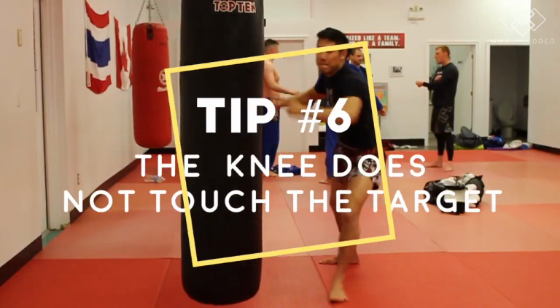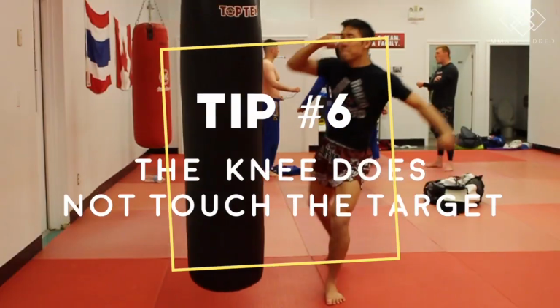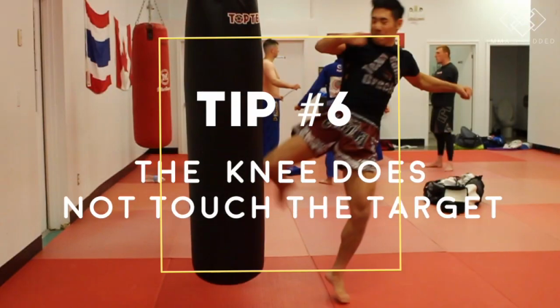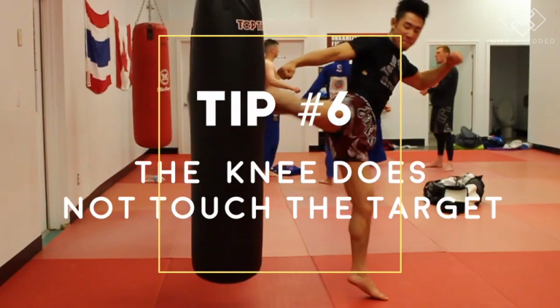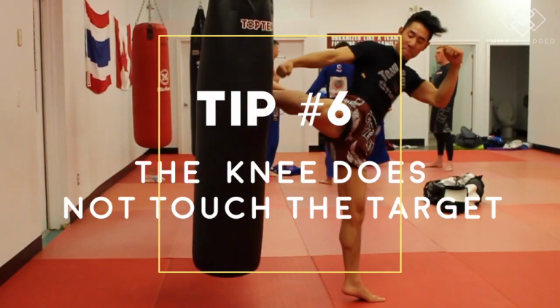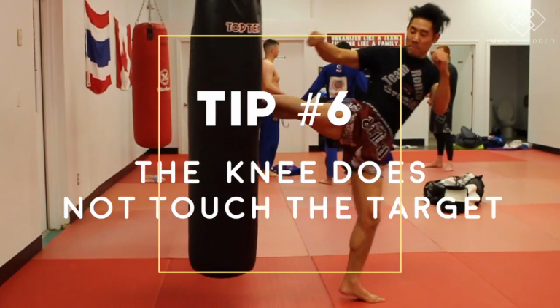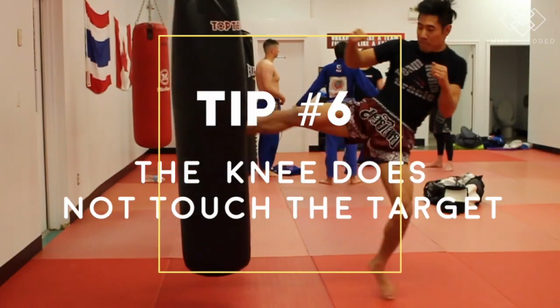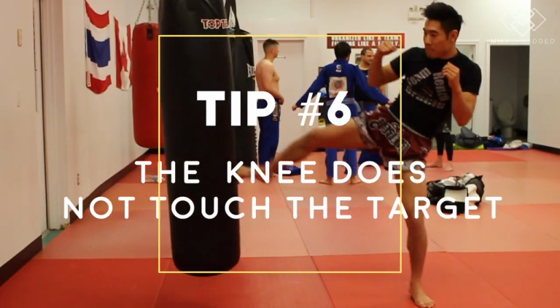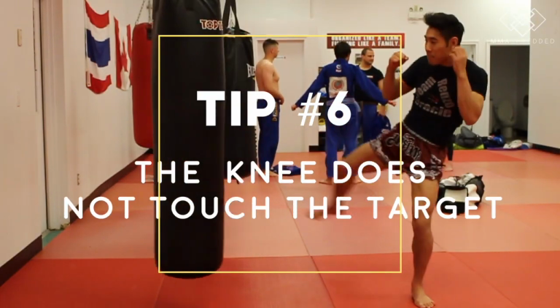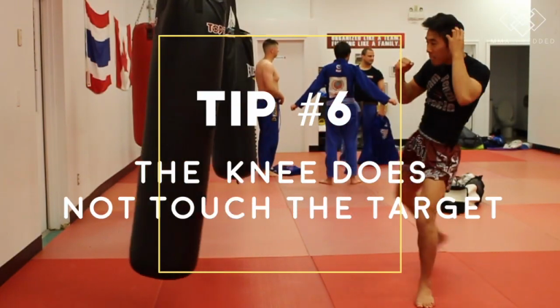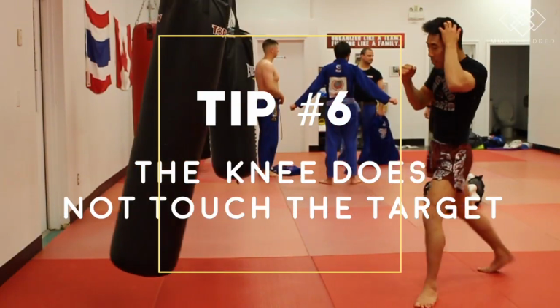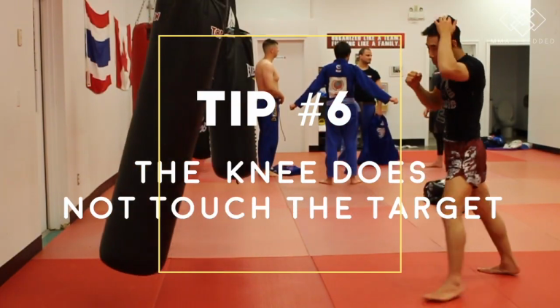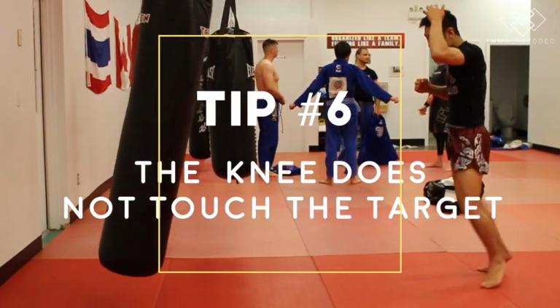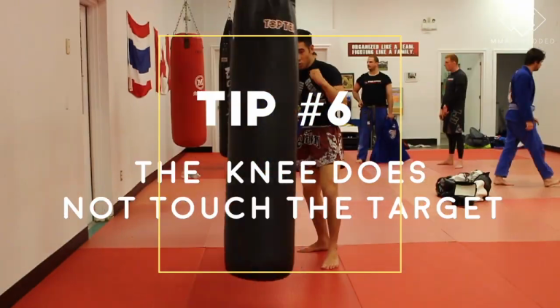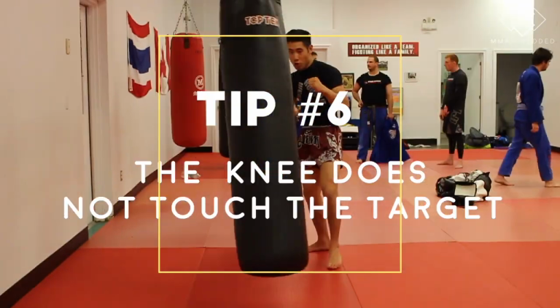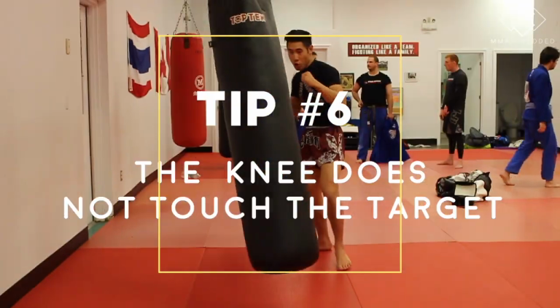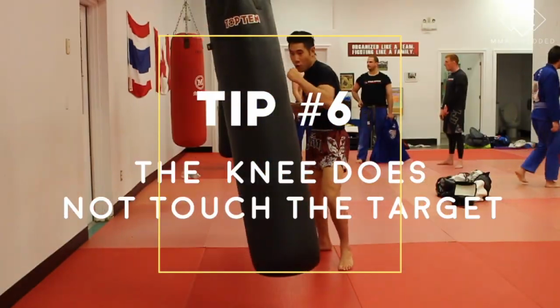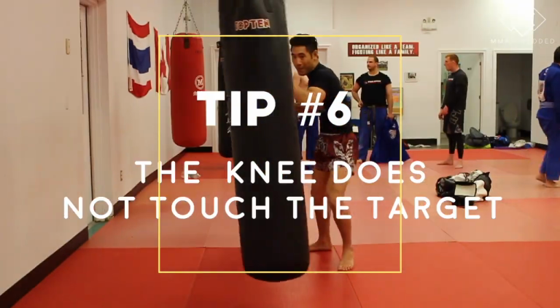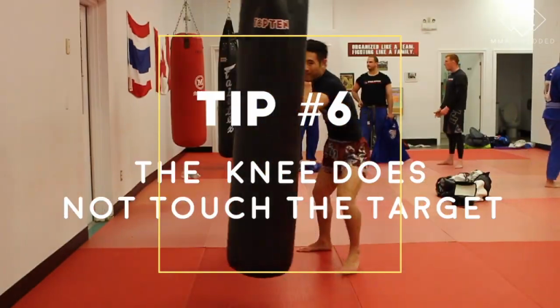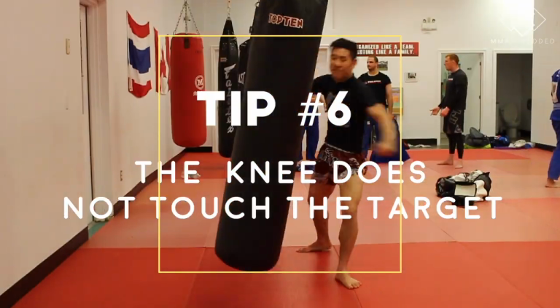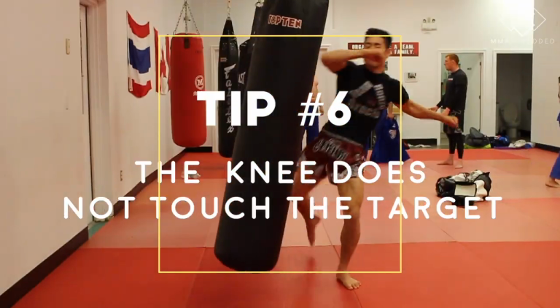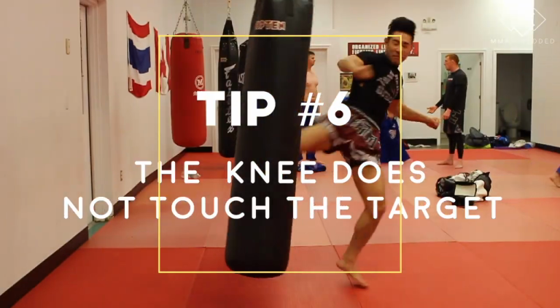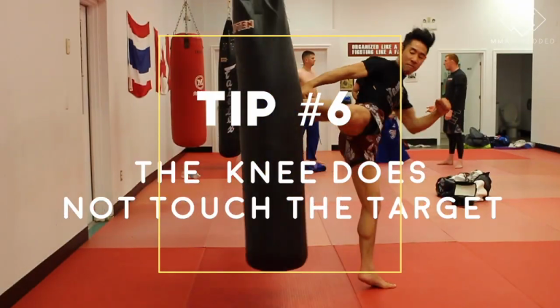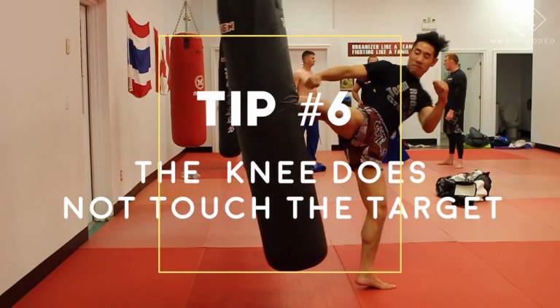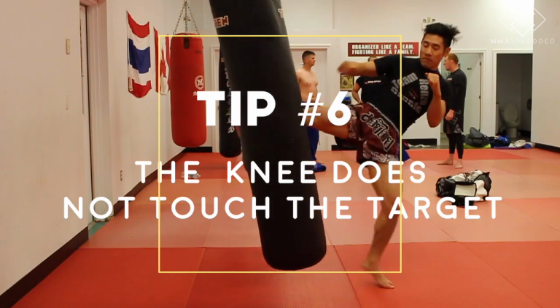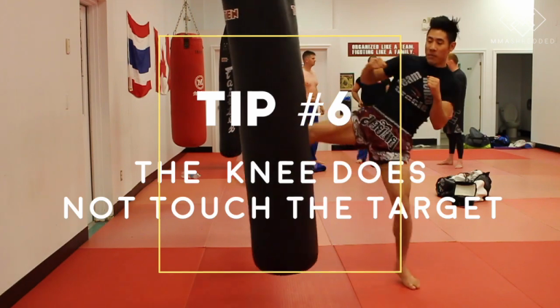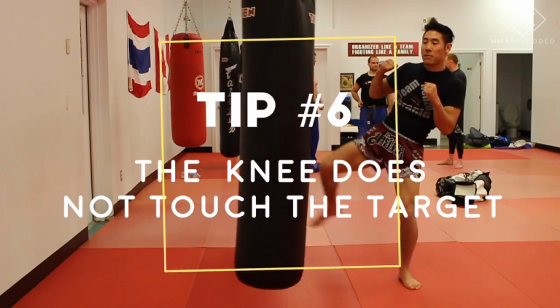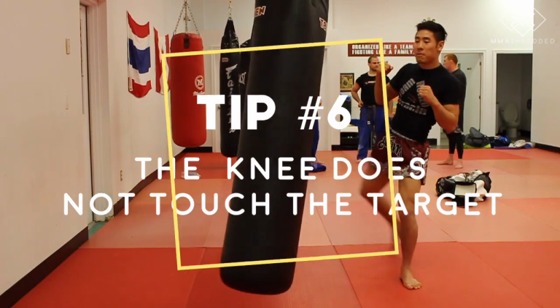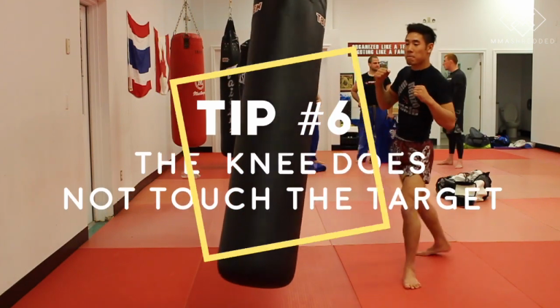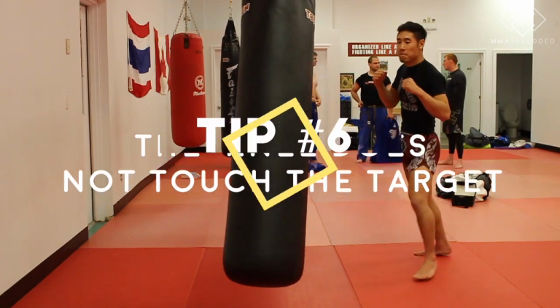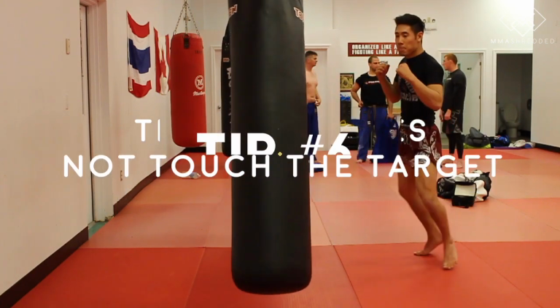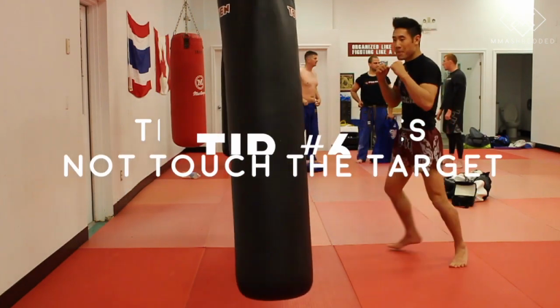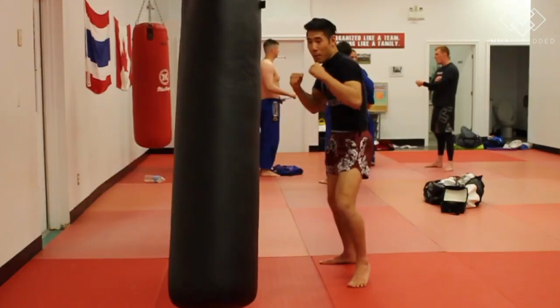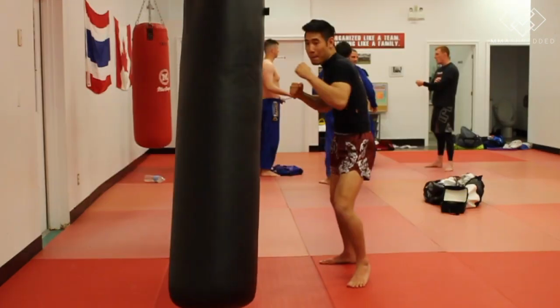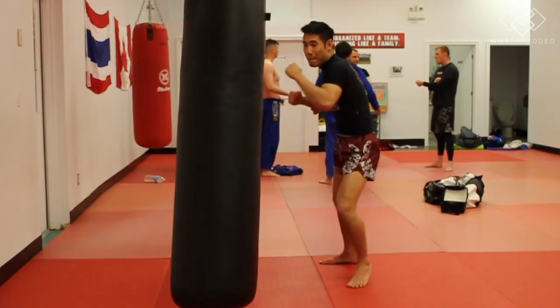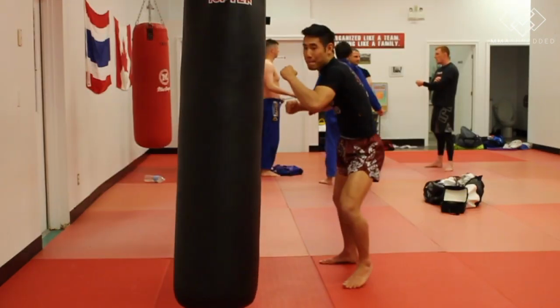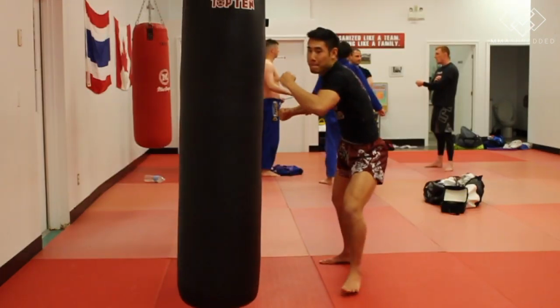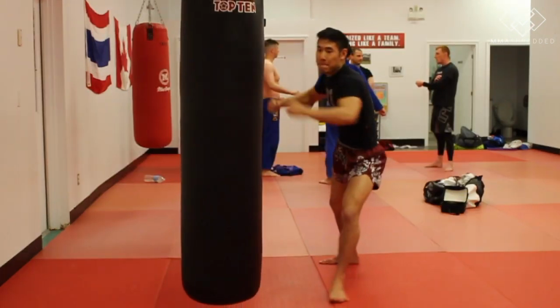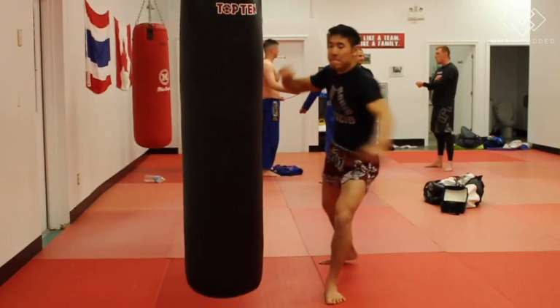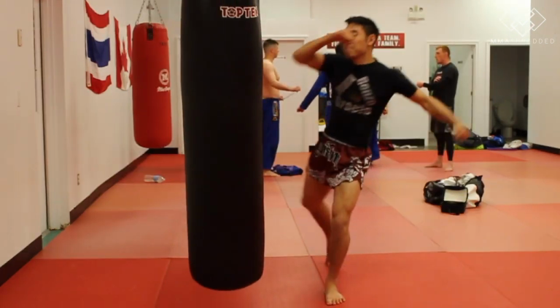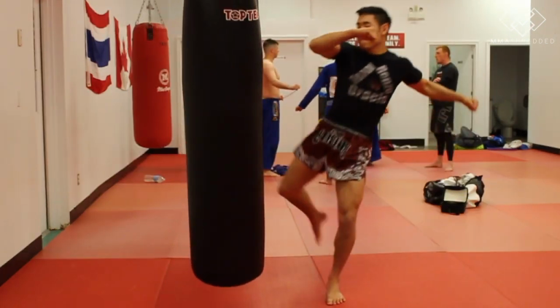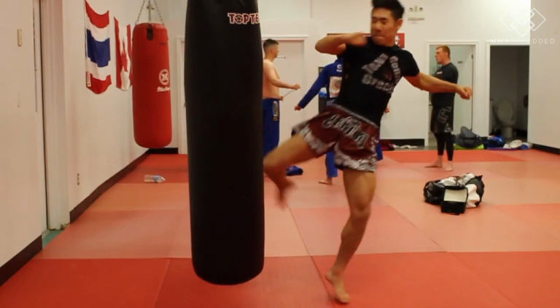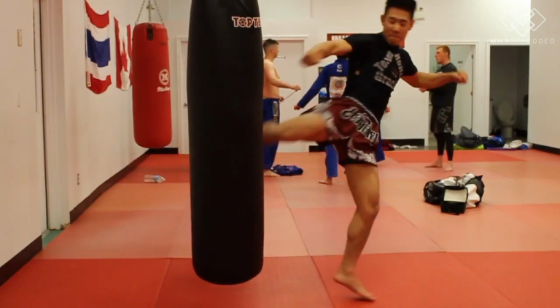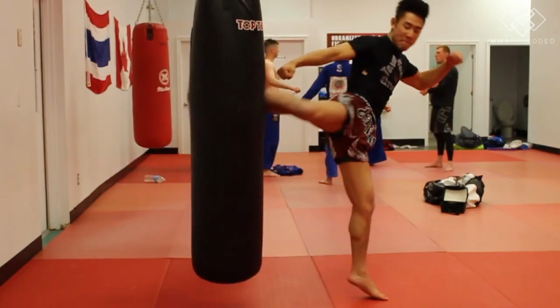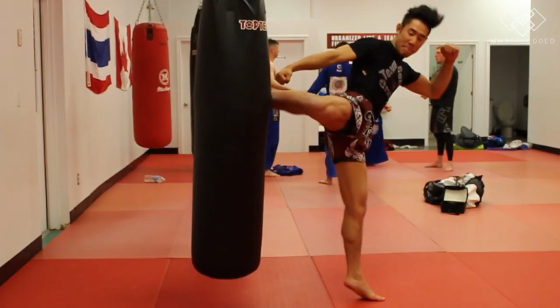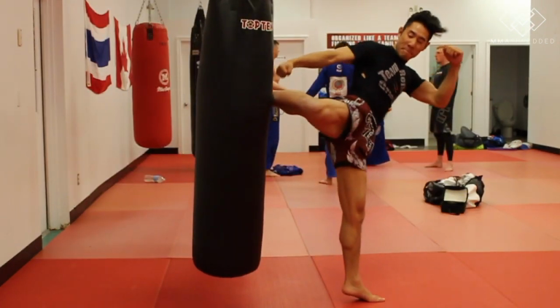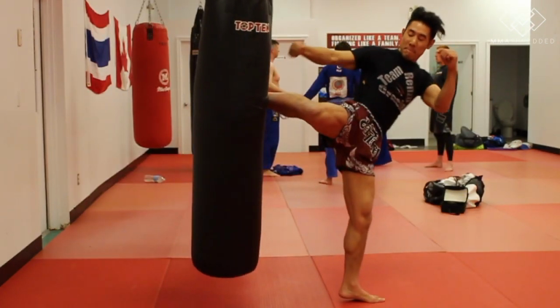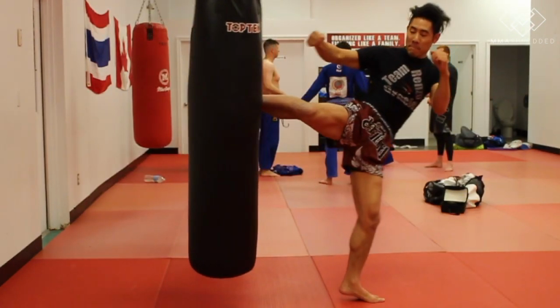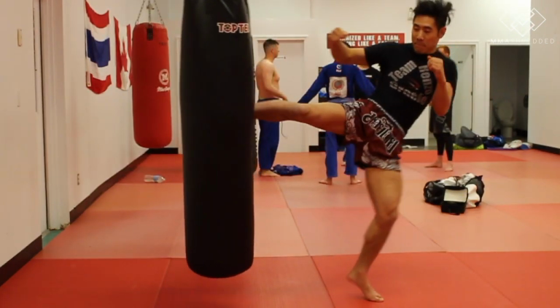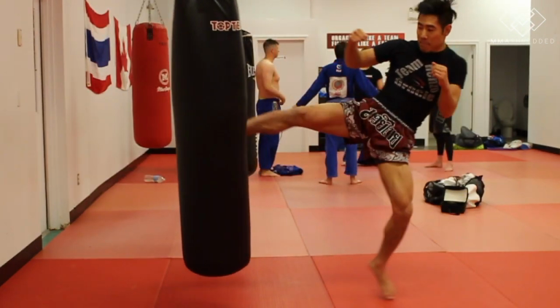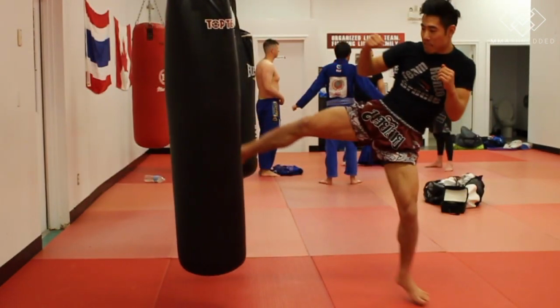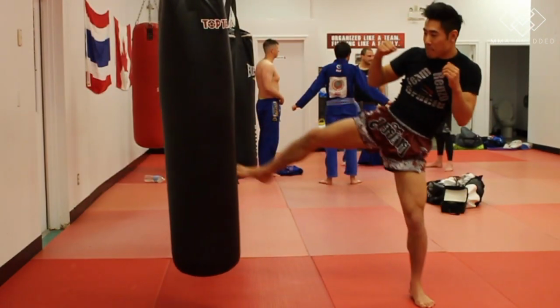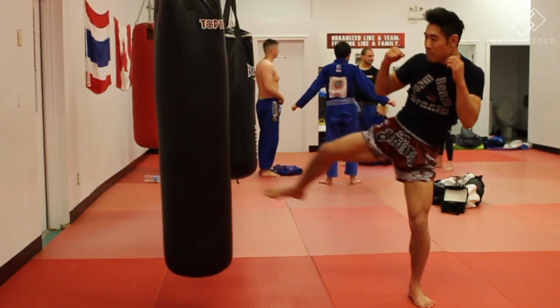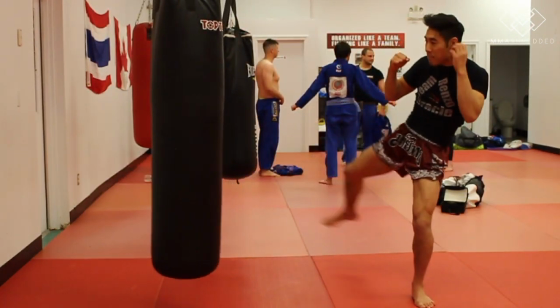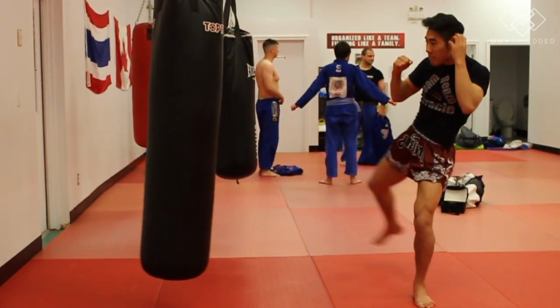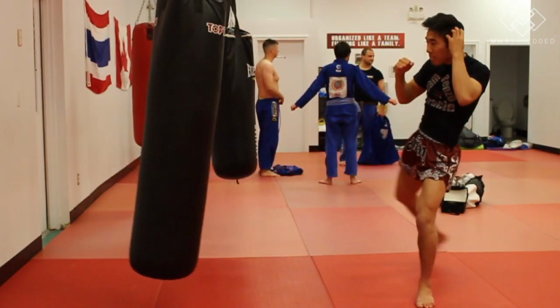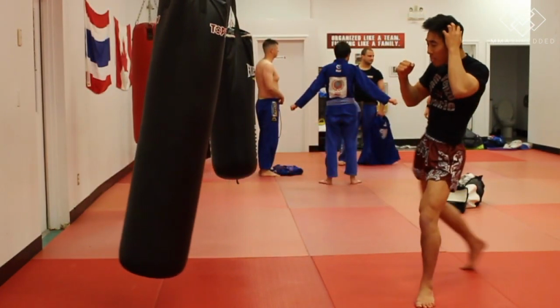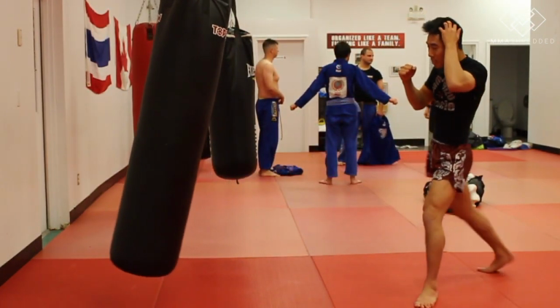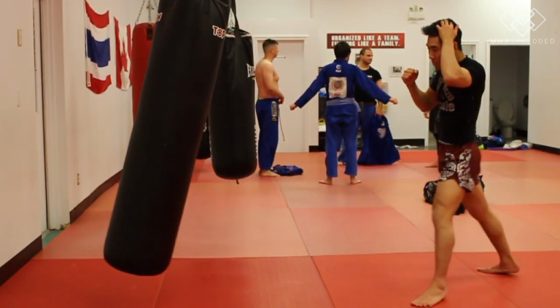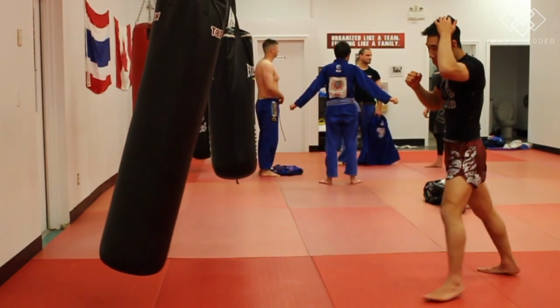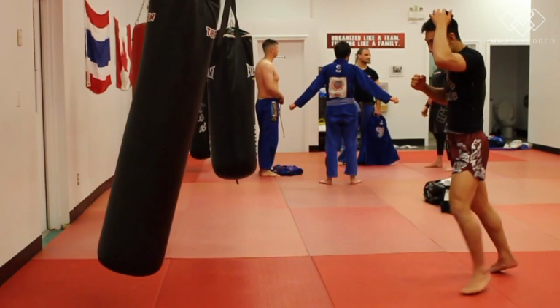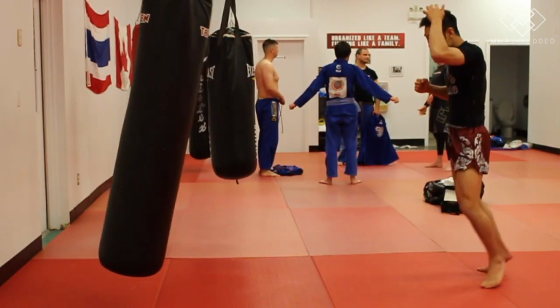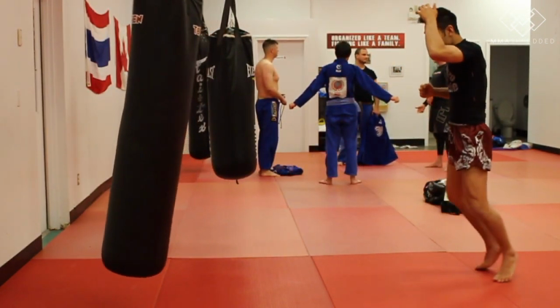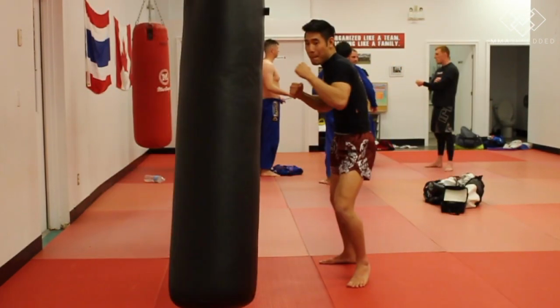Tip six: the knee does not touch the target. Another common mistake is that the knee always ends up hitting the target.